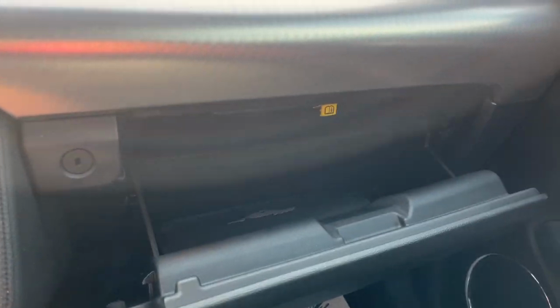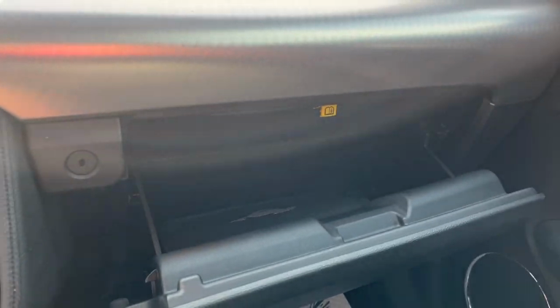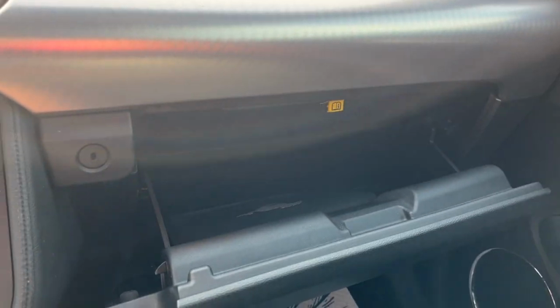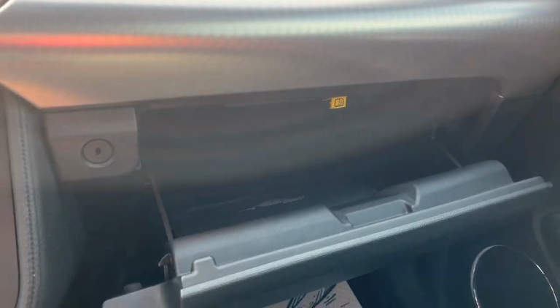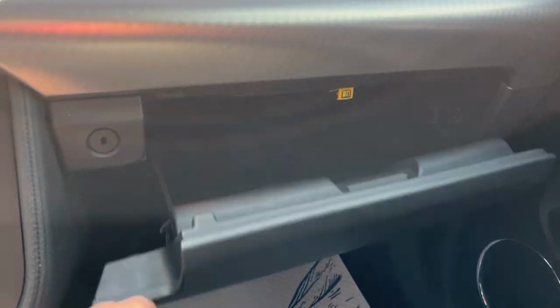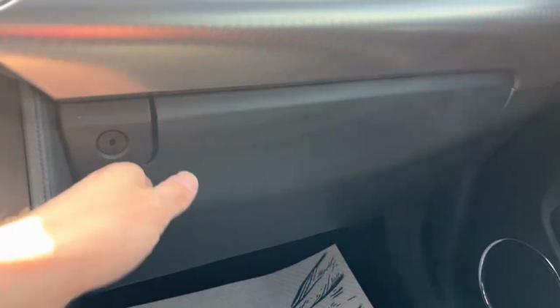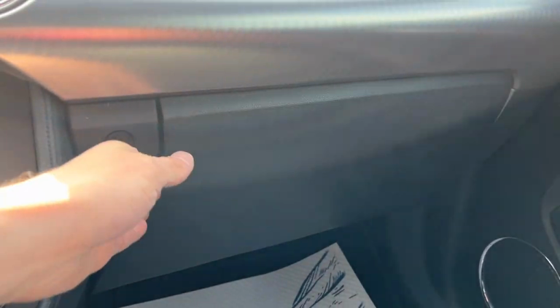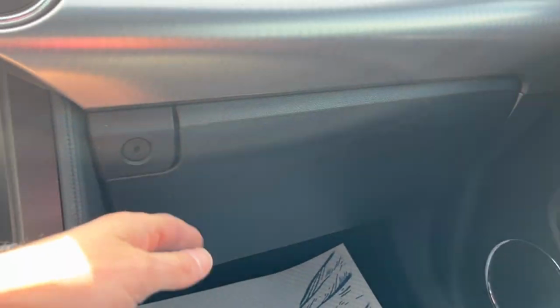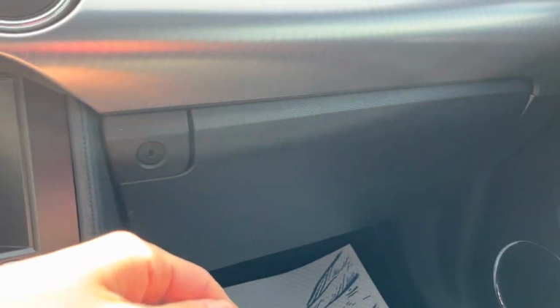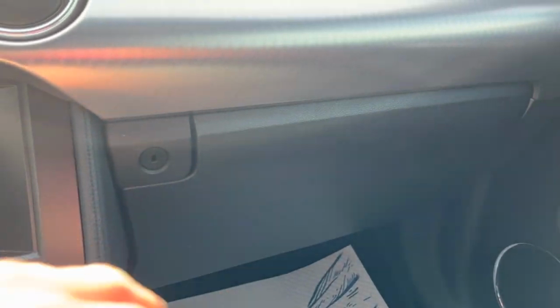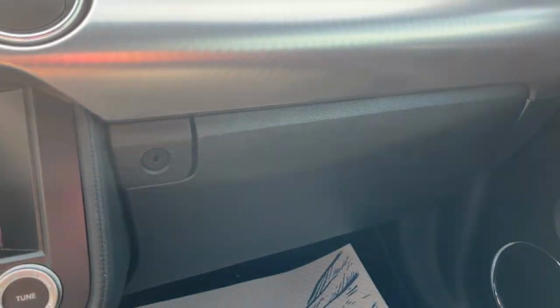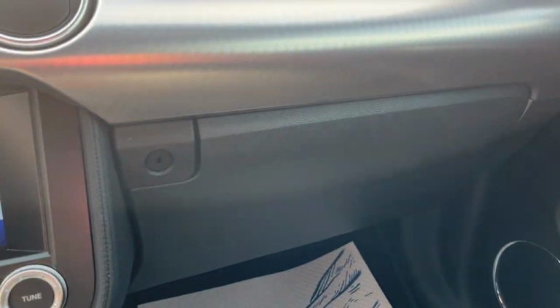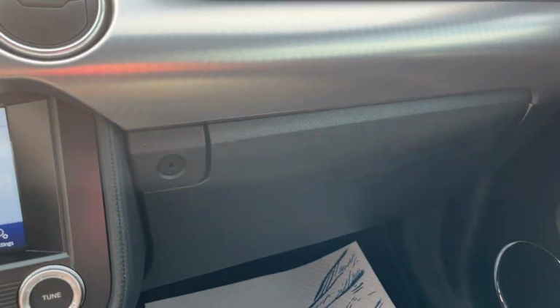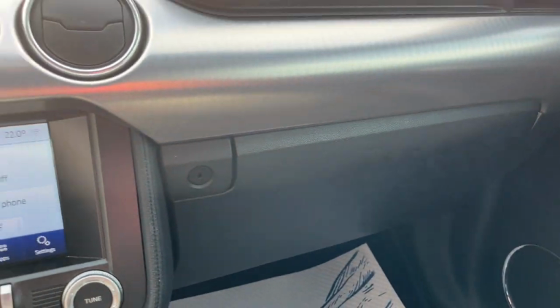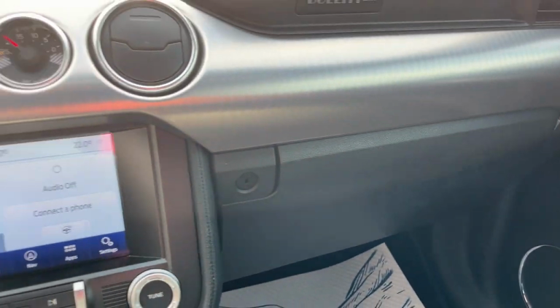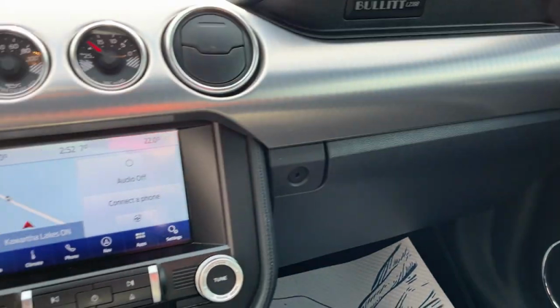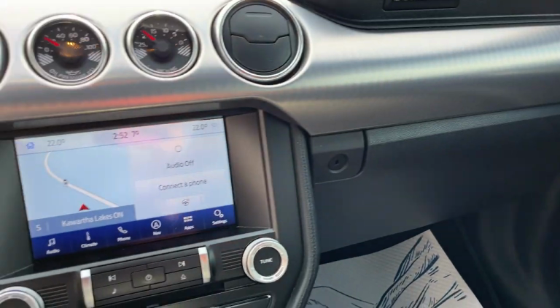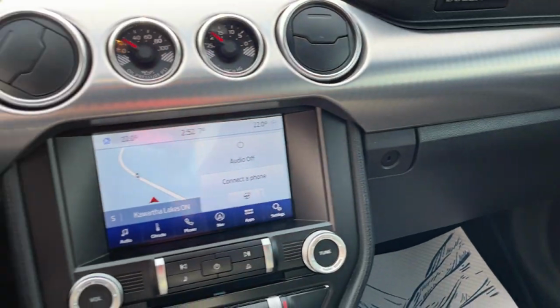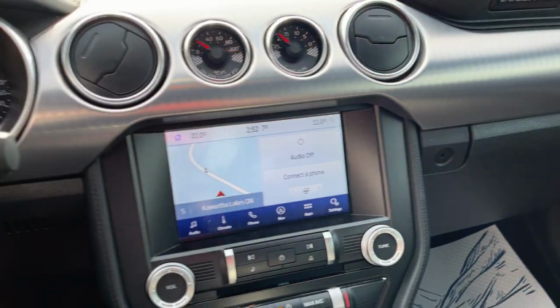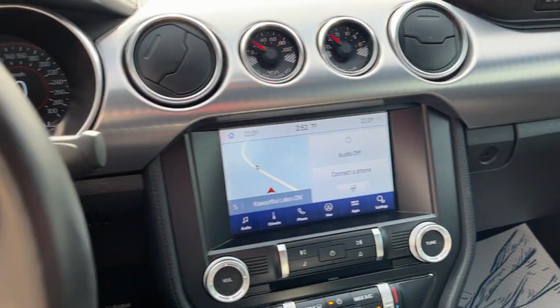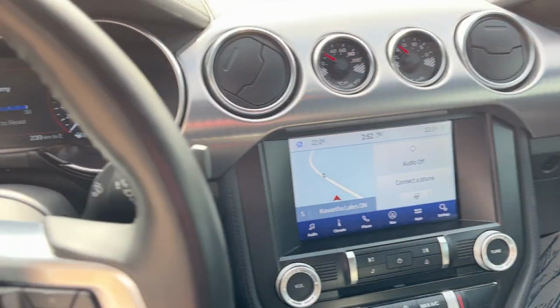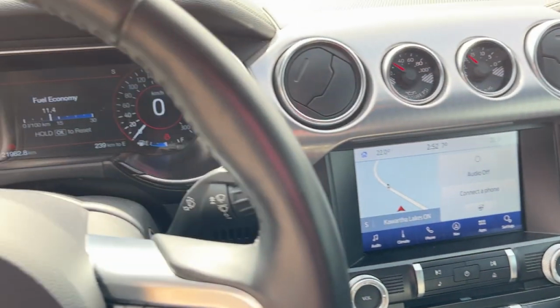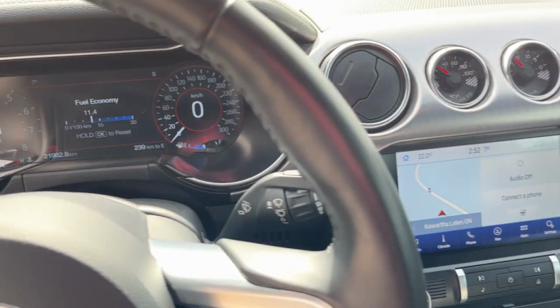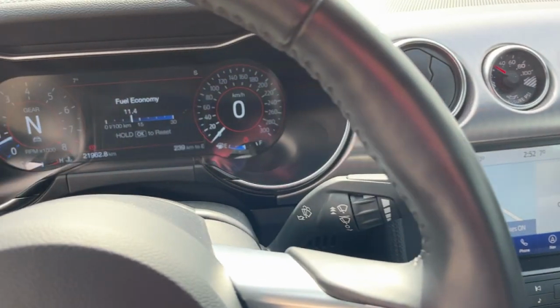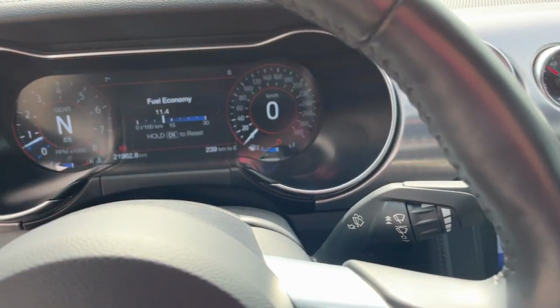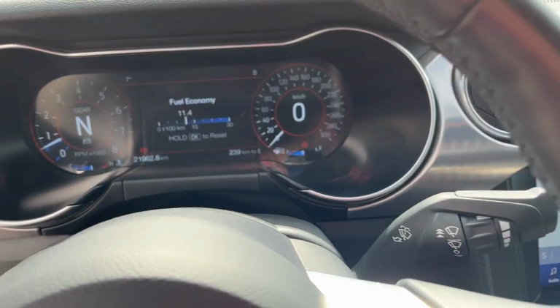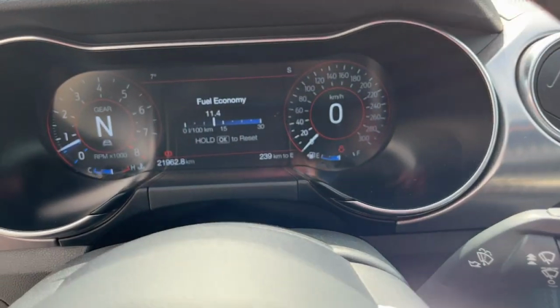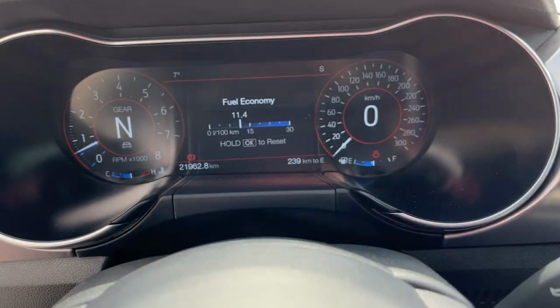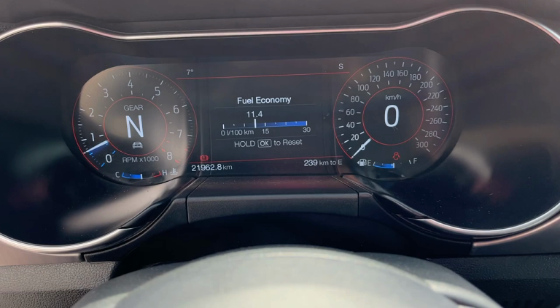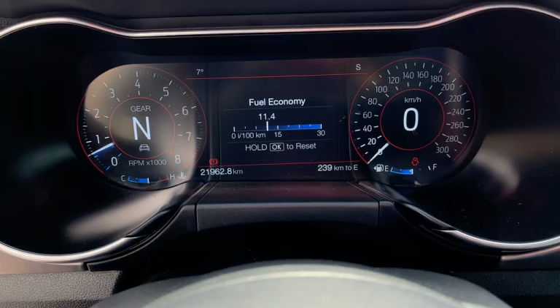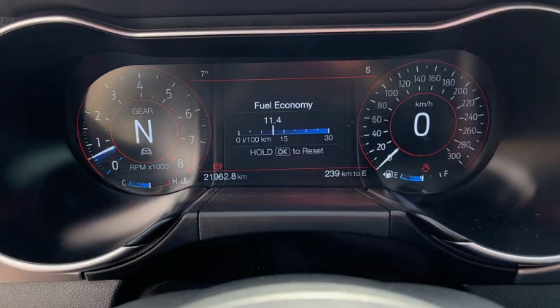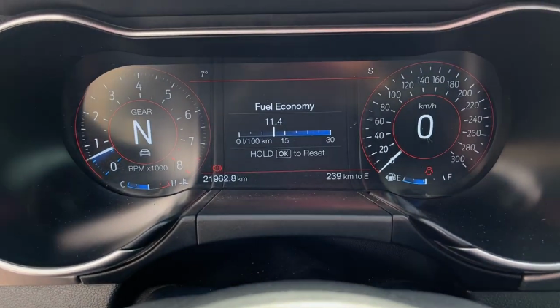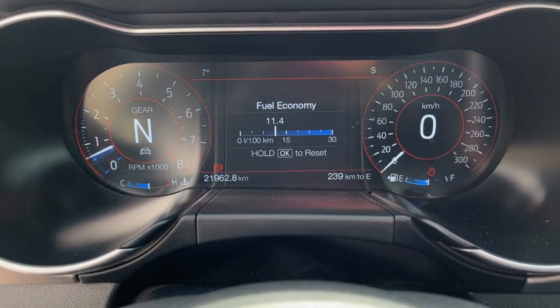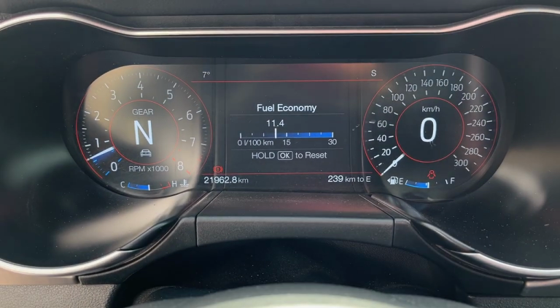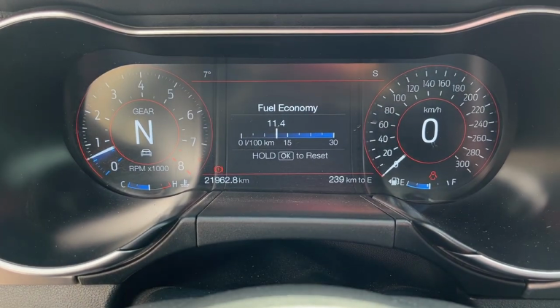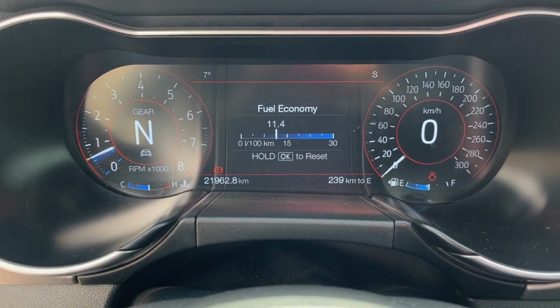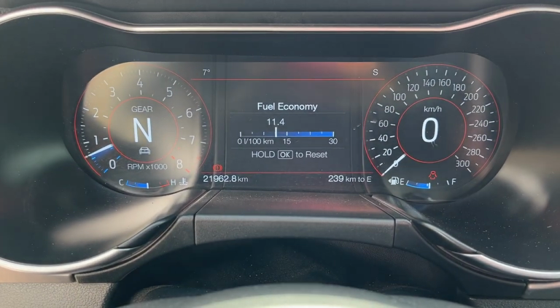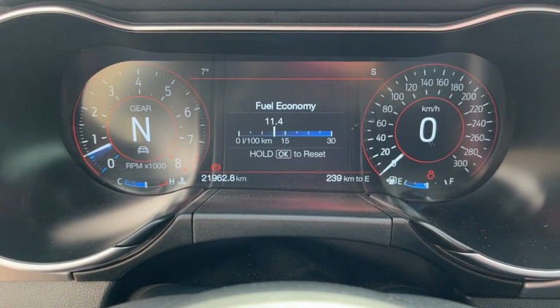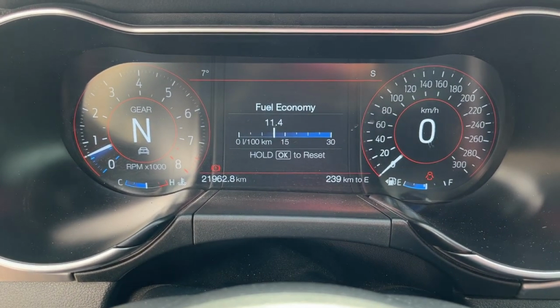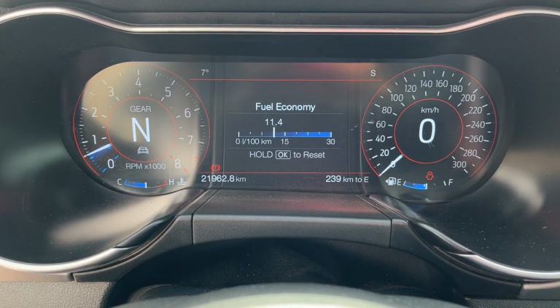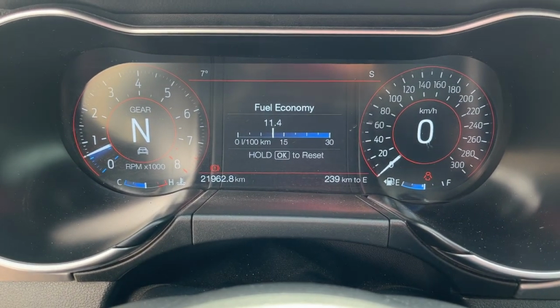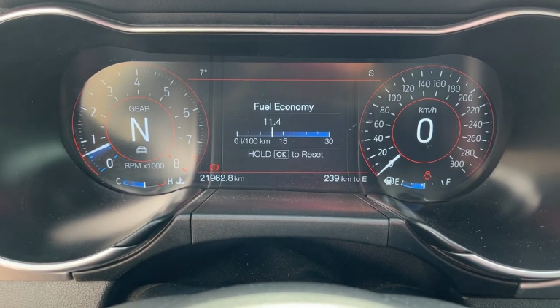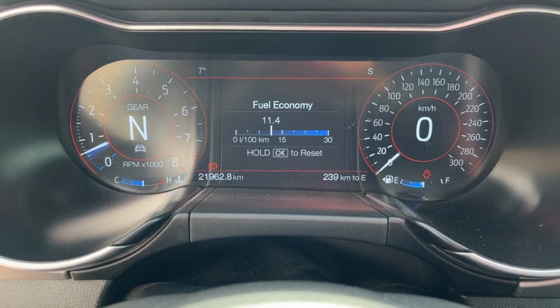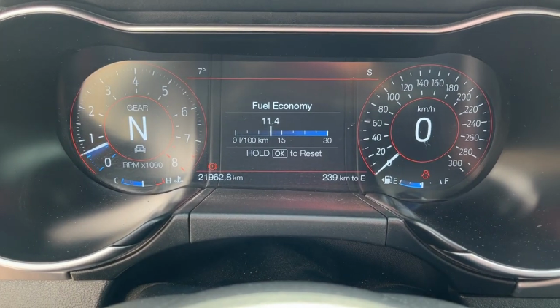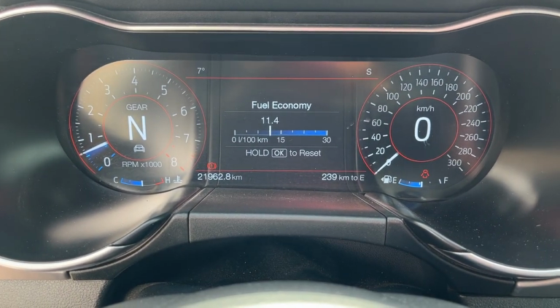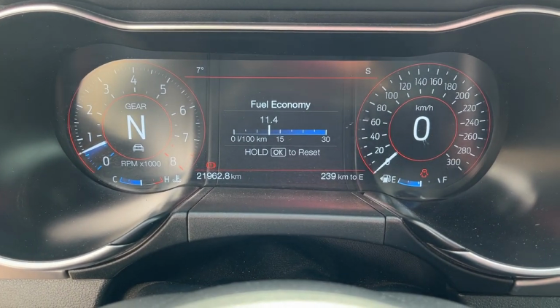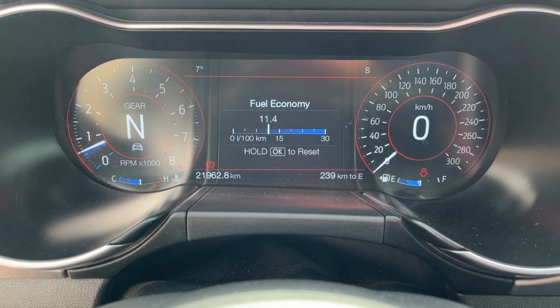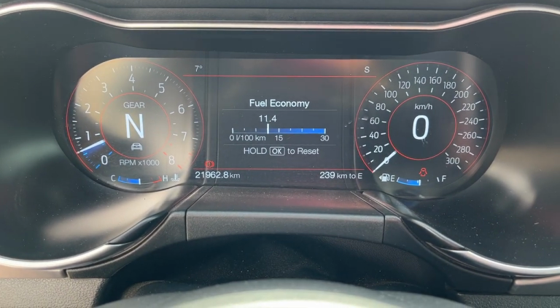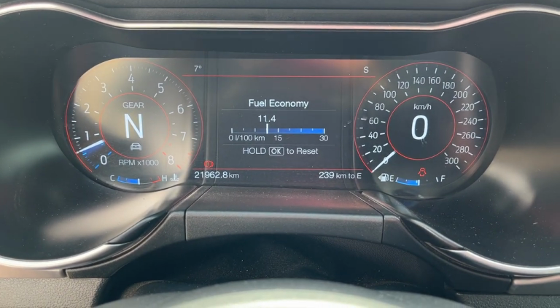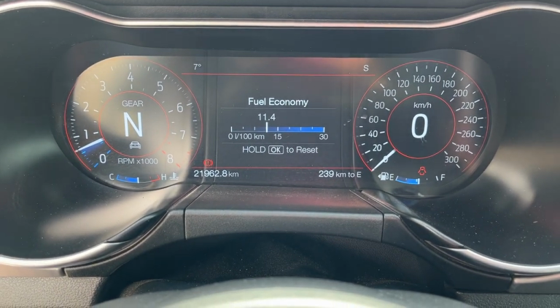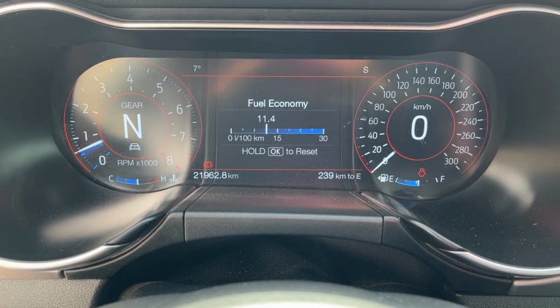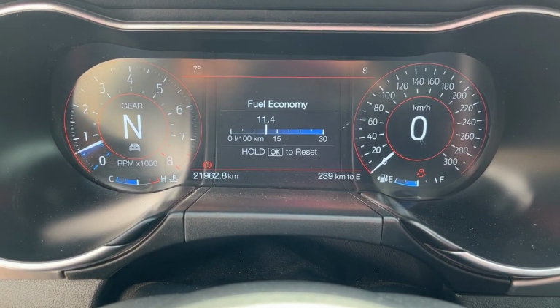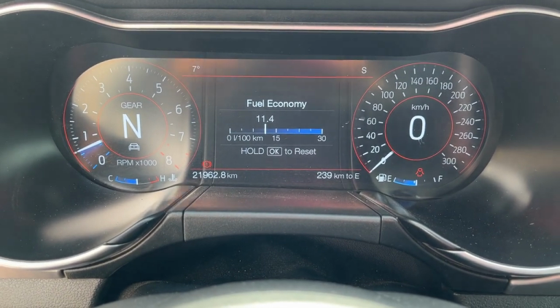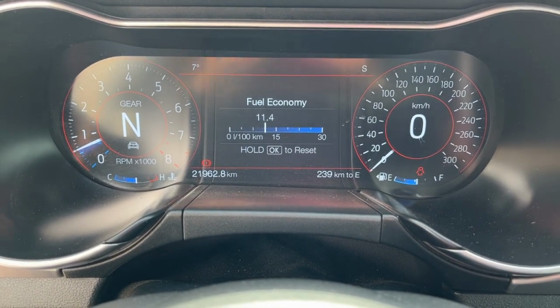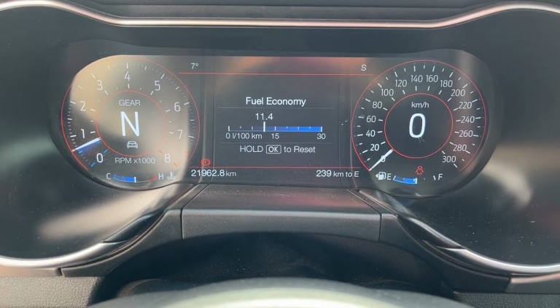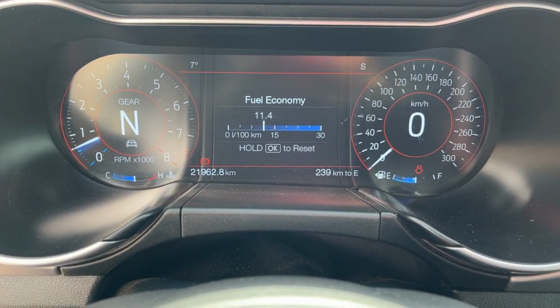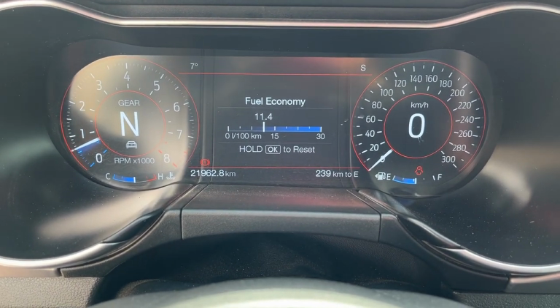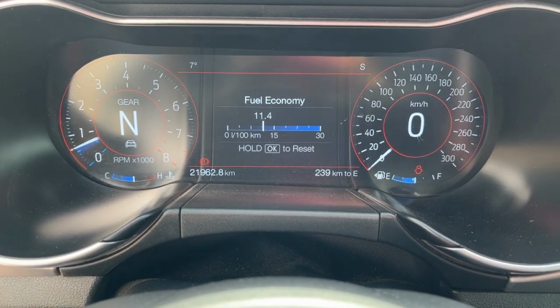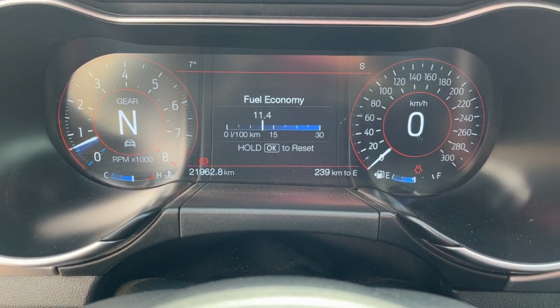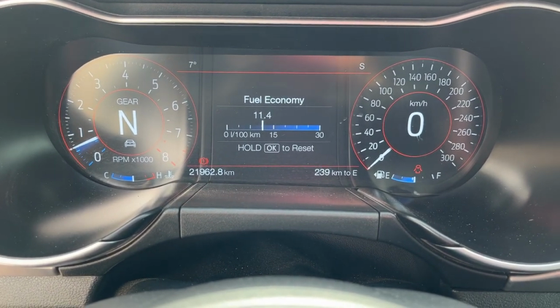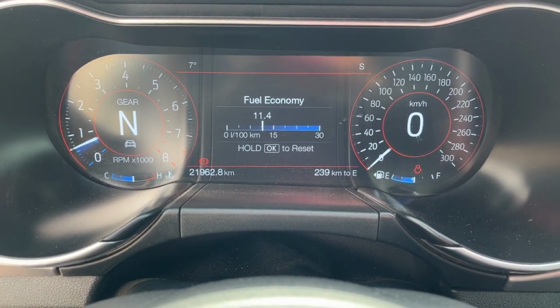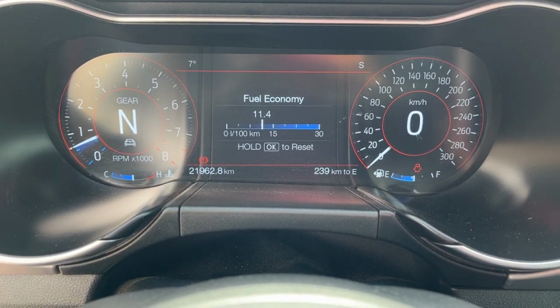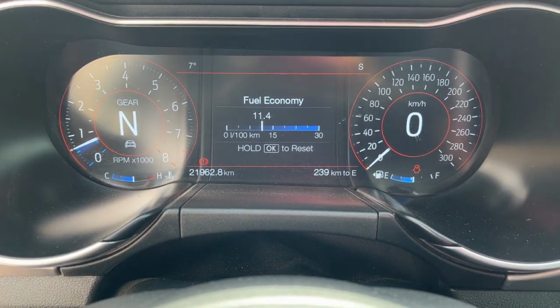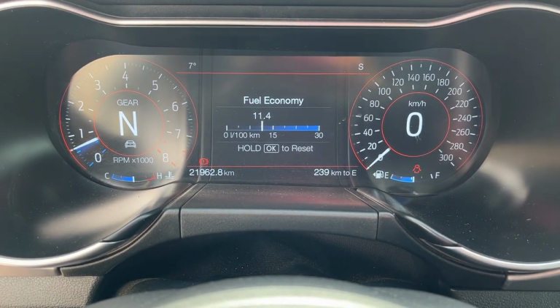It's just a really awesome vehicle. It sounds amazing, super fun to drive, and it only has 21,900 kilometers on it.